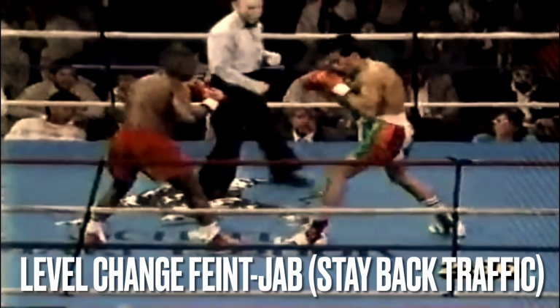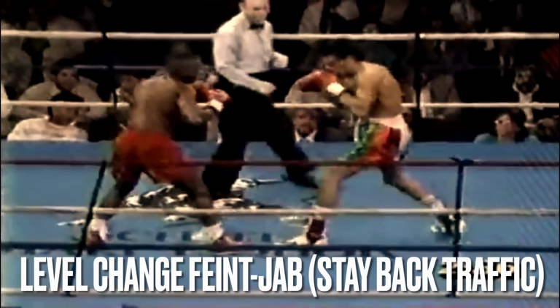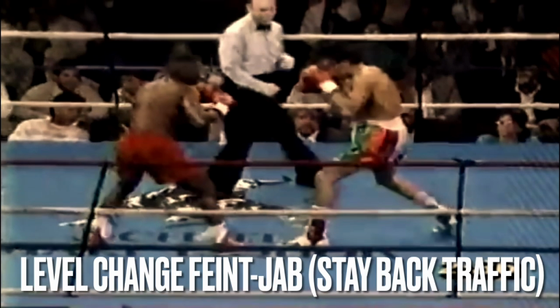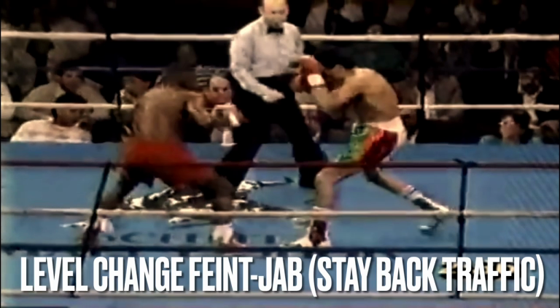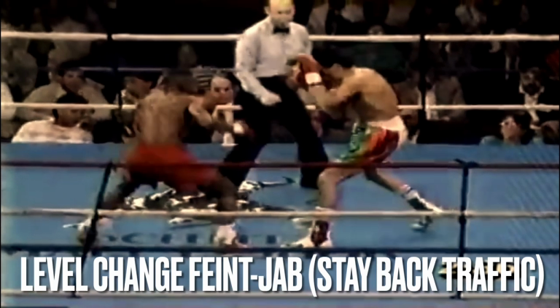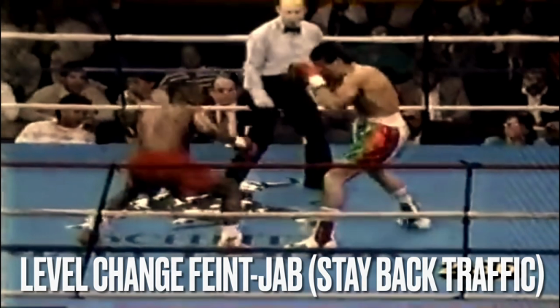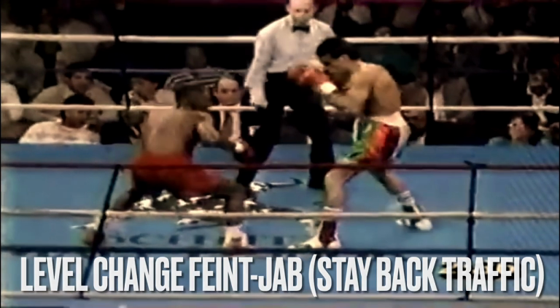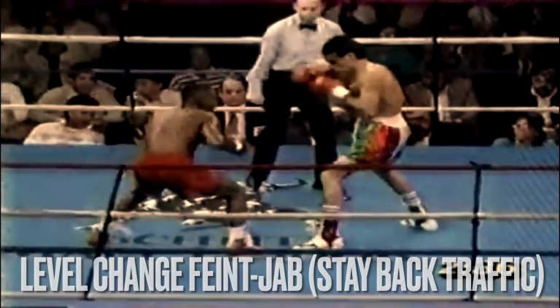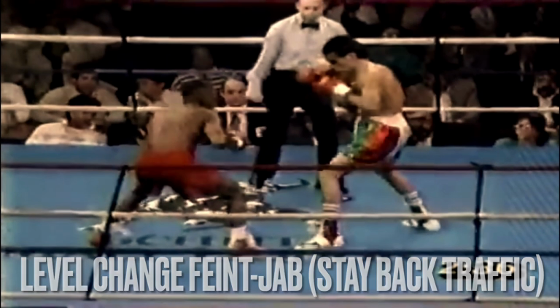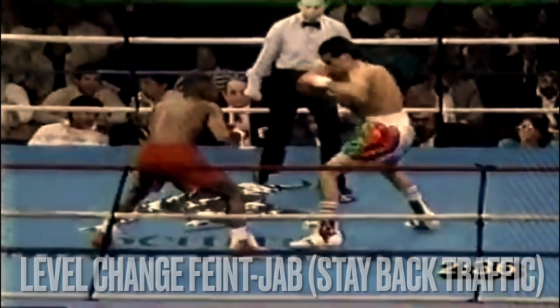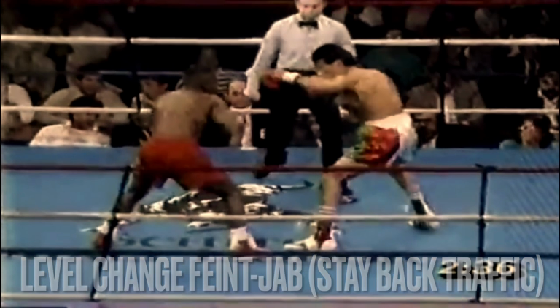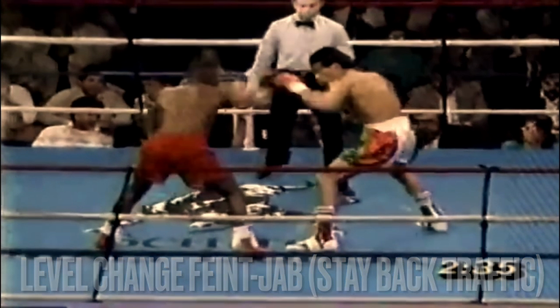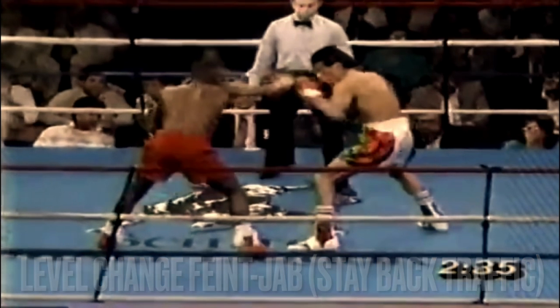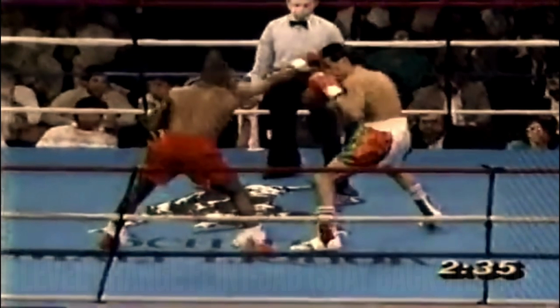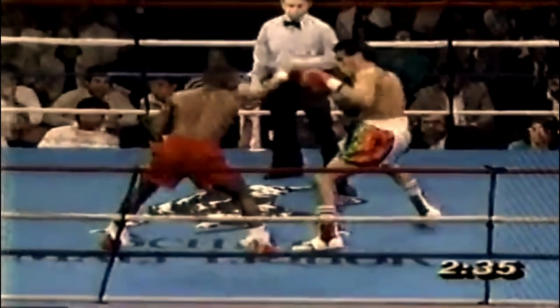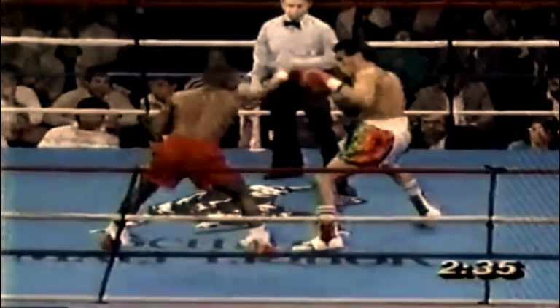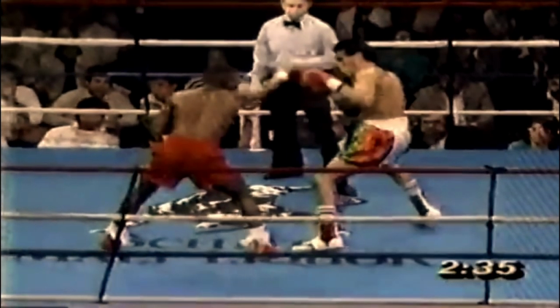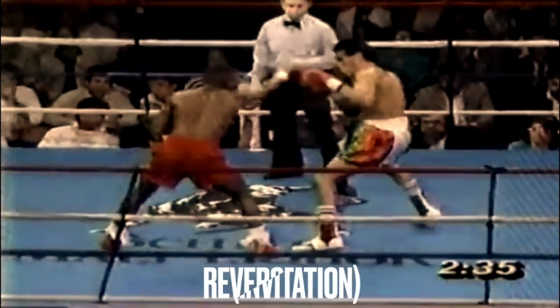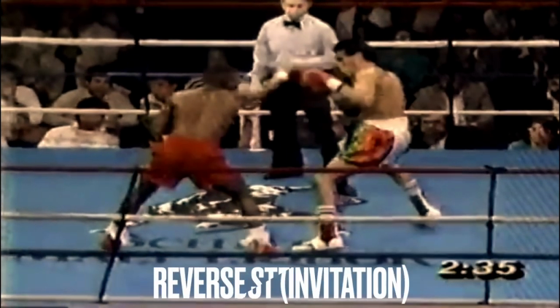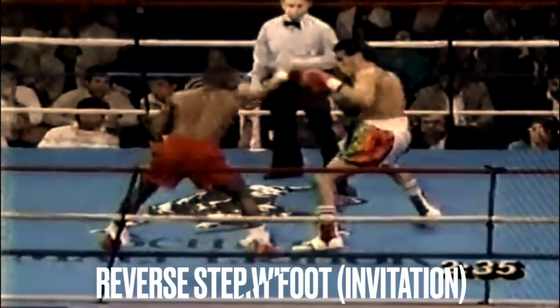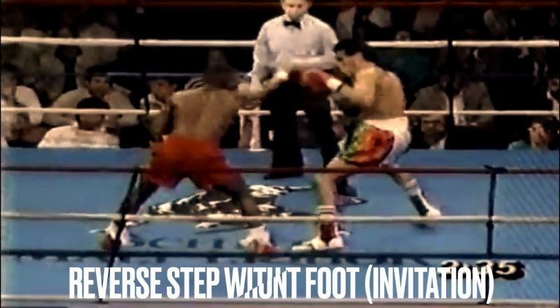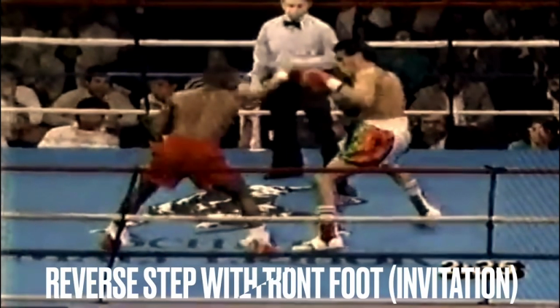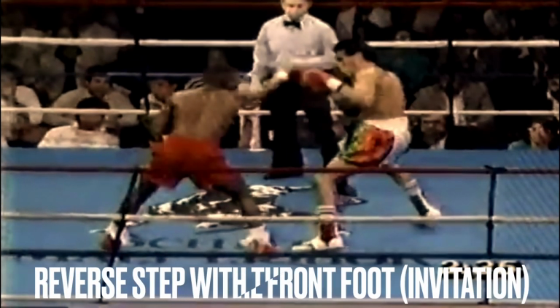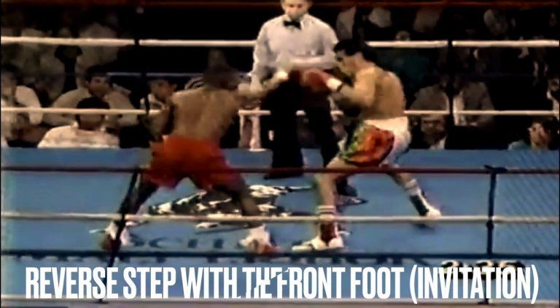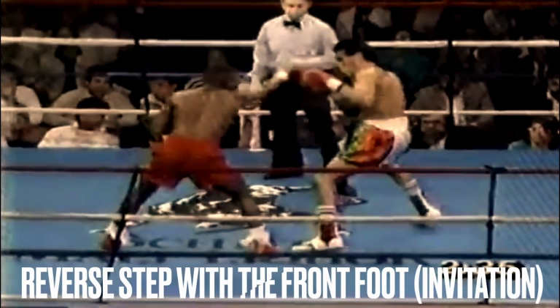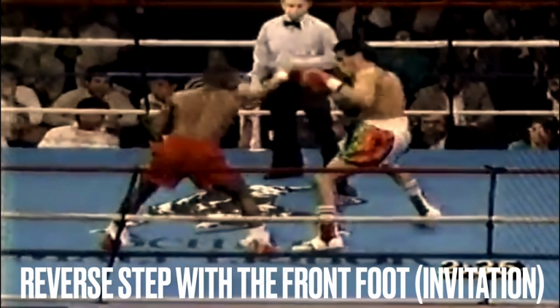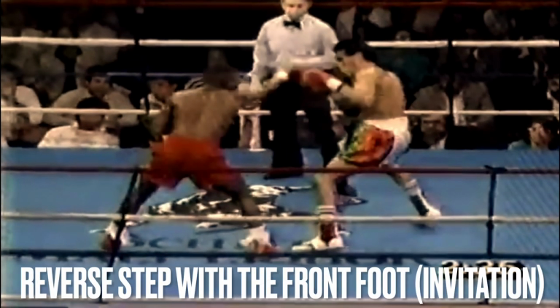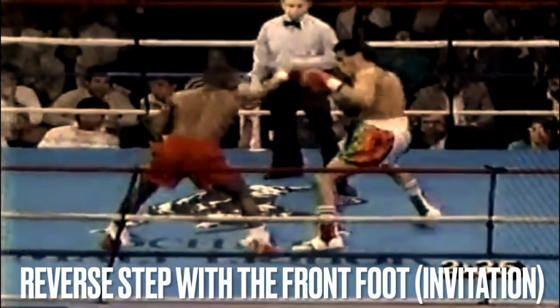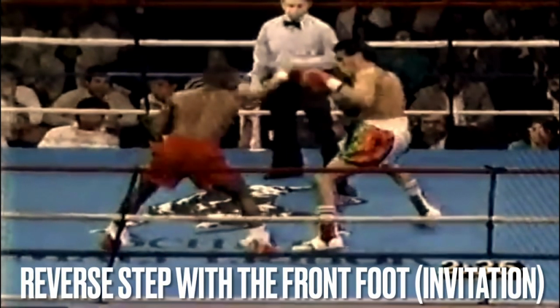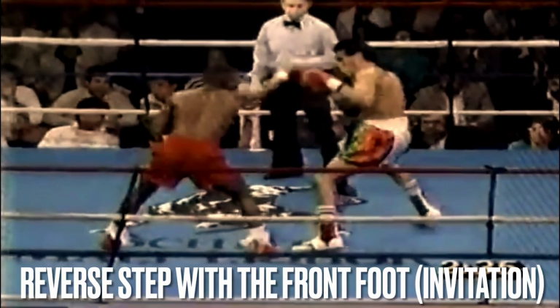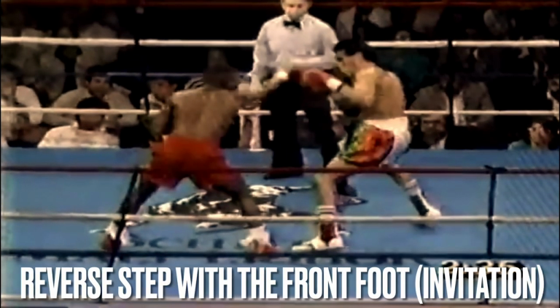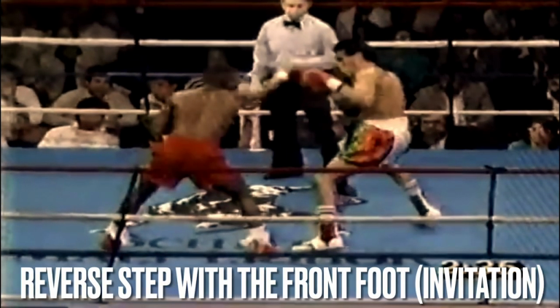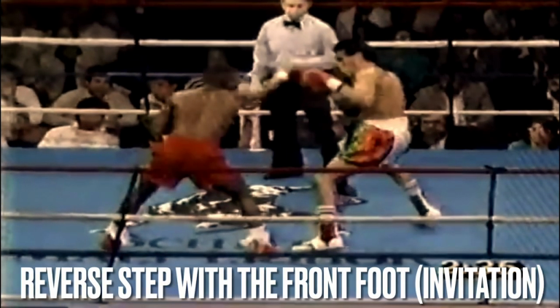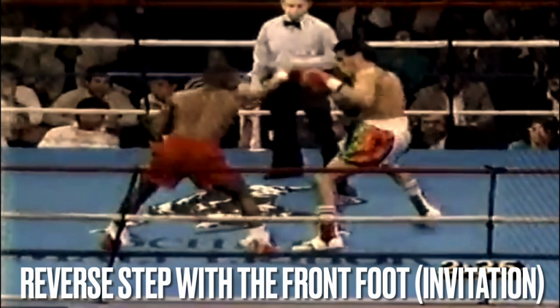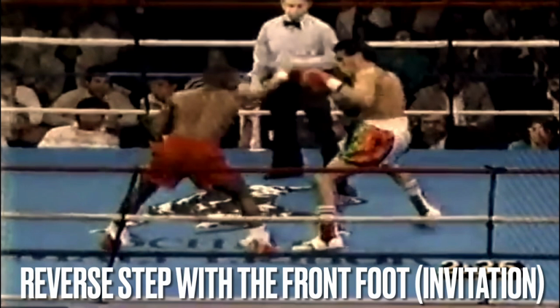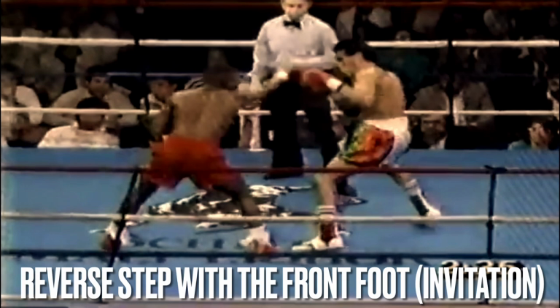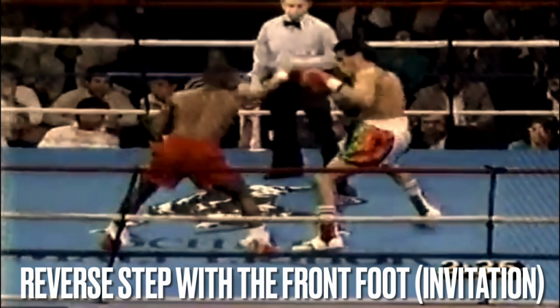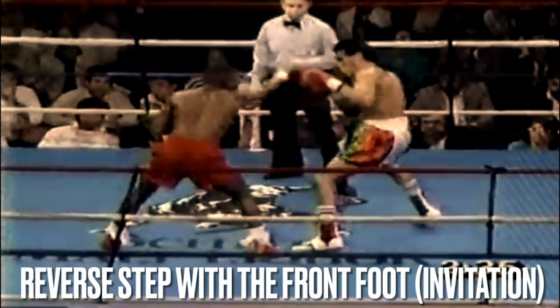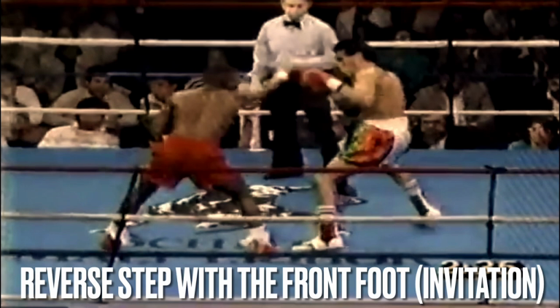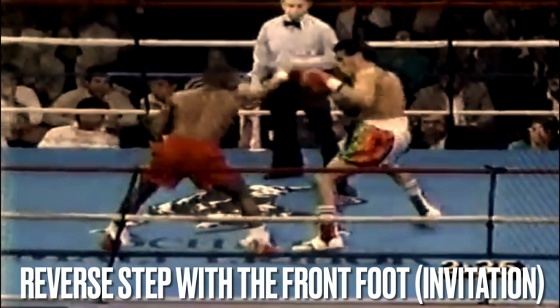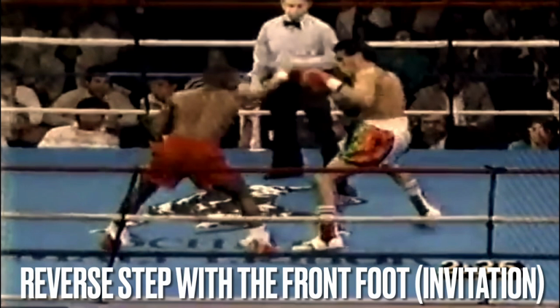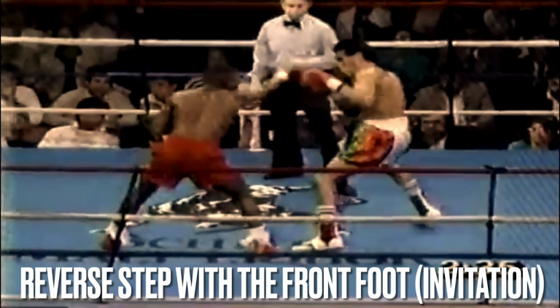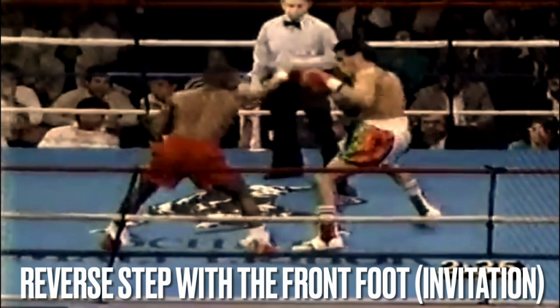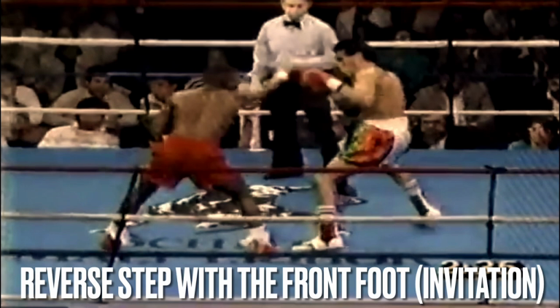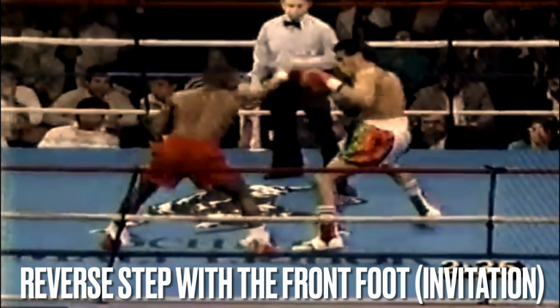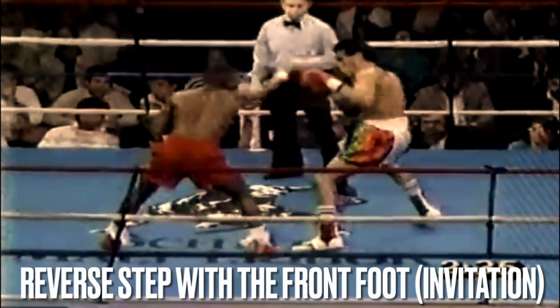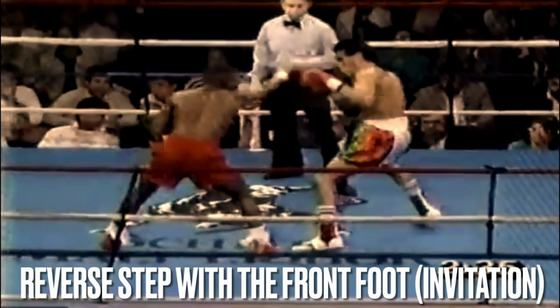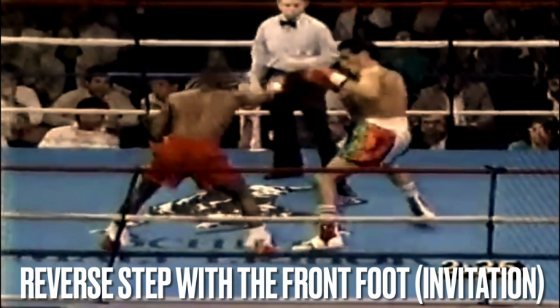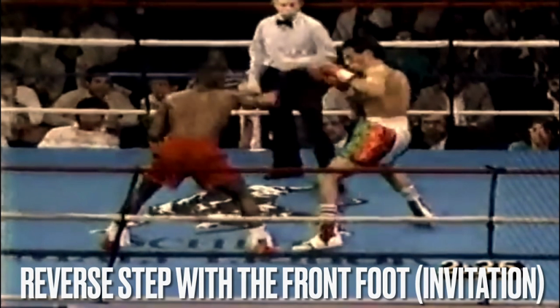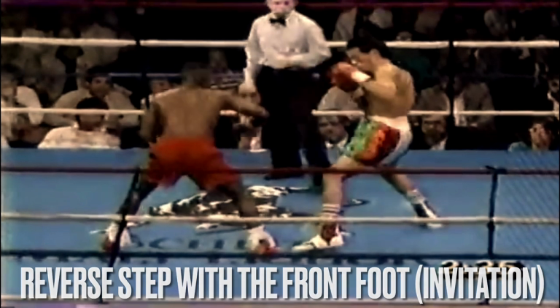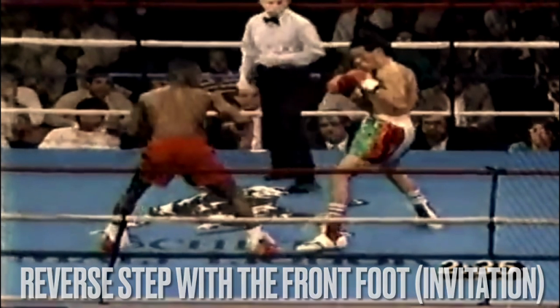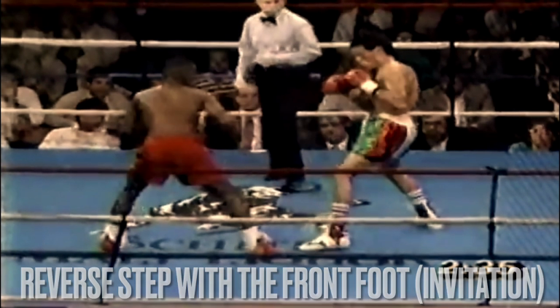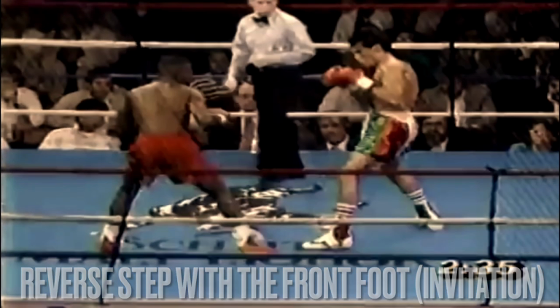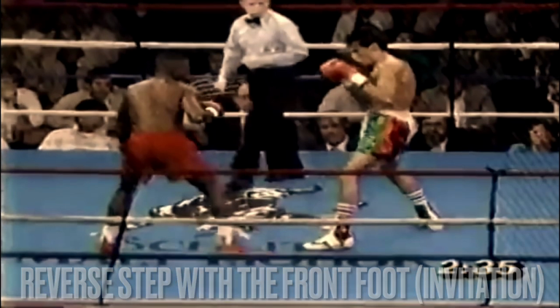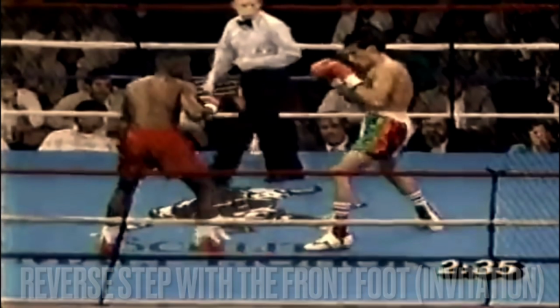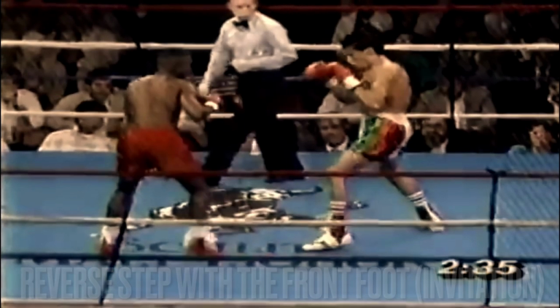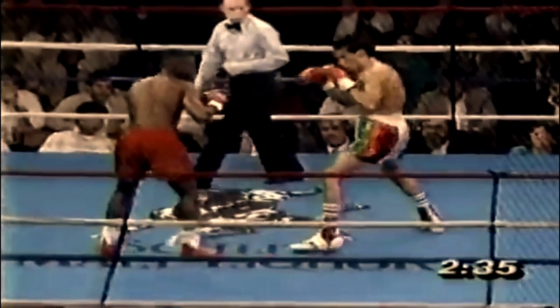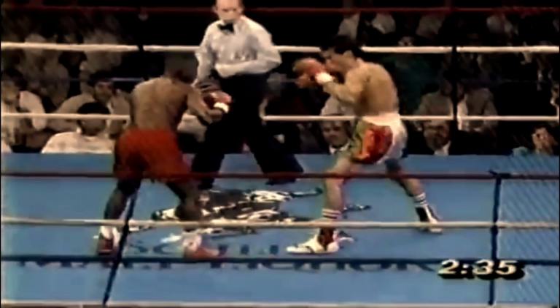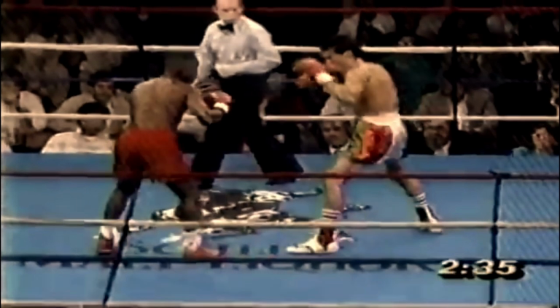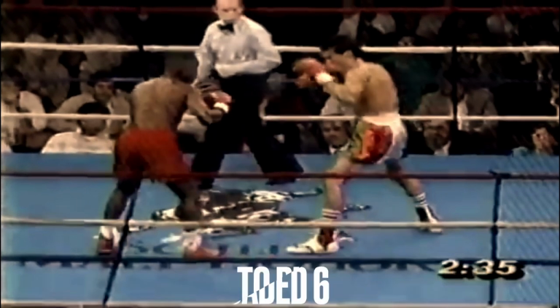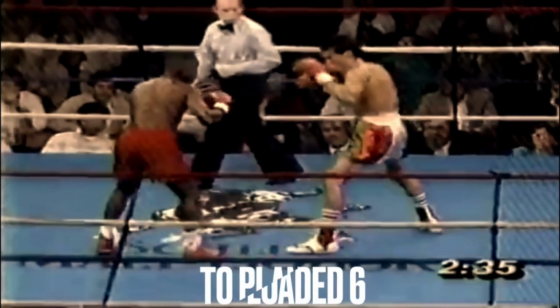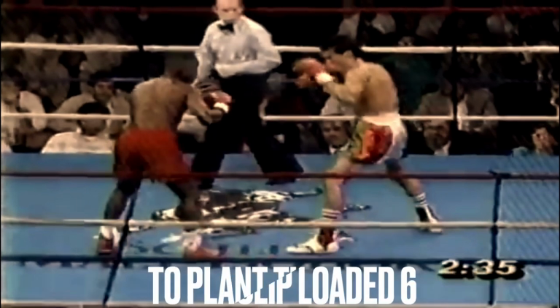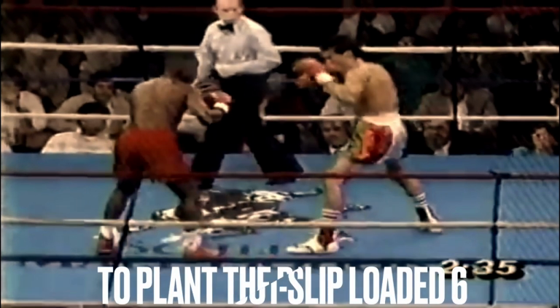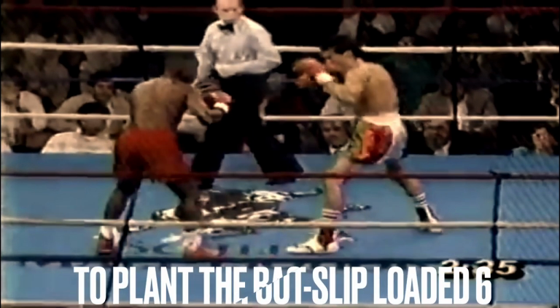More than what meets the eye, Pernell sets up a trap by reversing the order of traditional steps to land a clean, hard count of six.